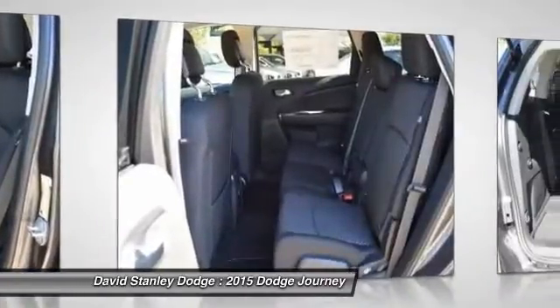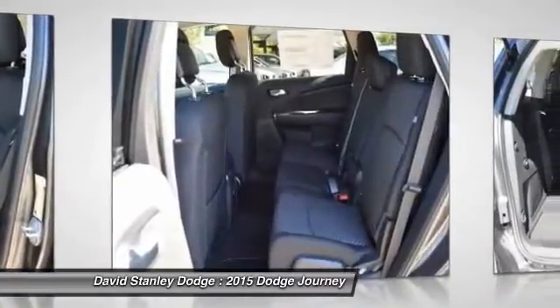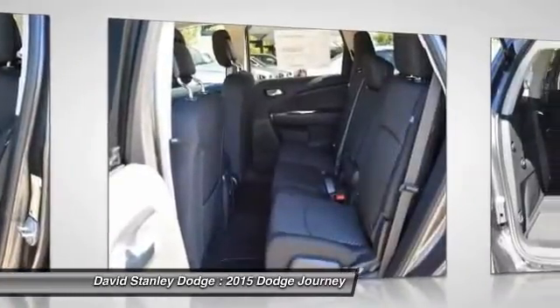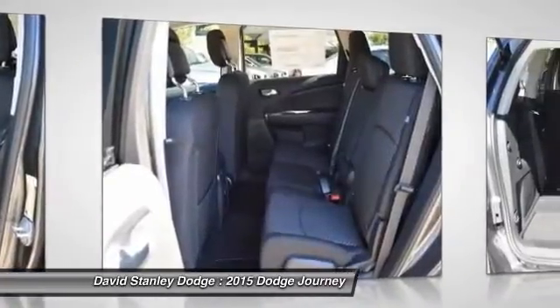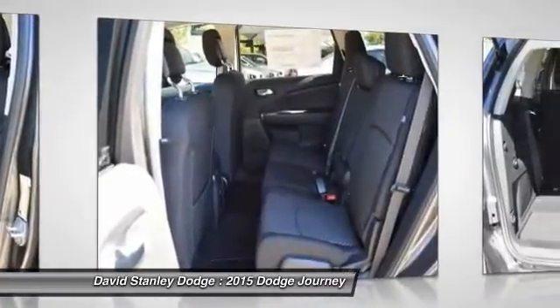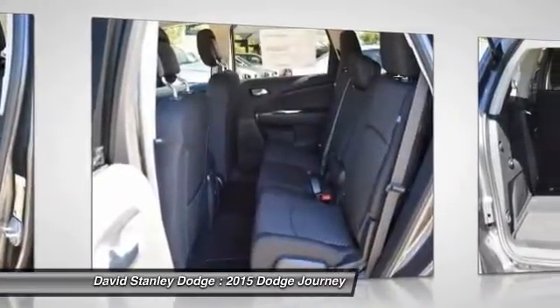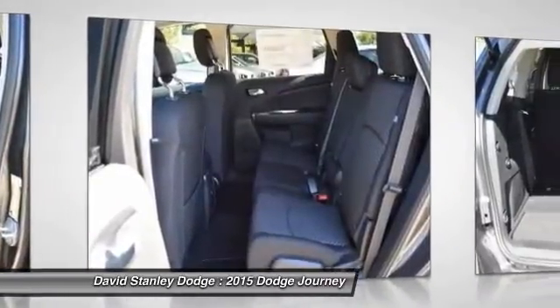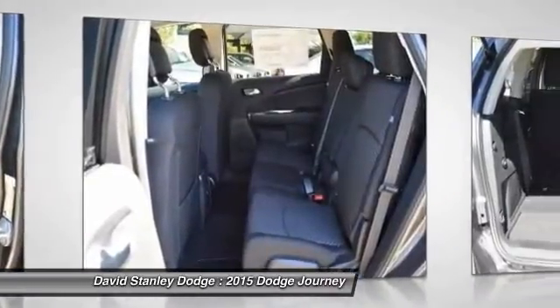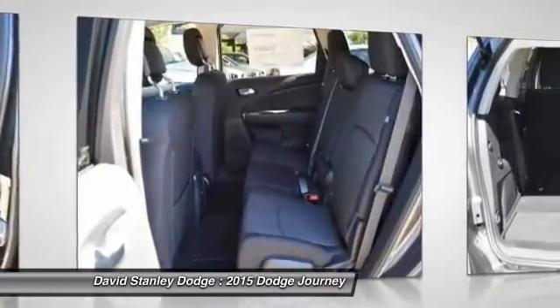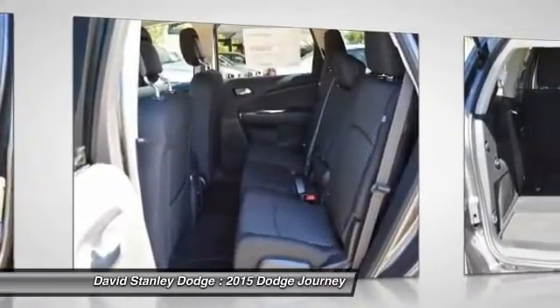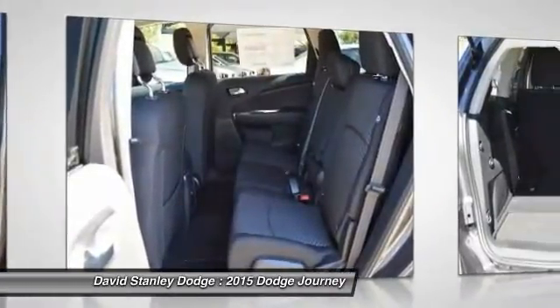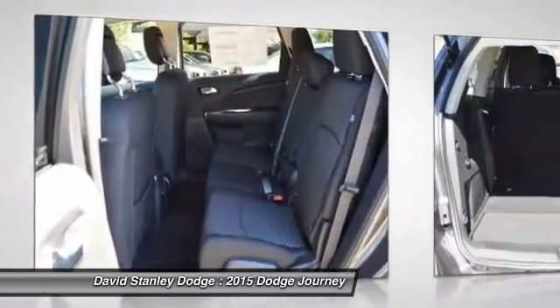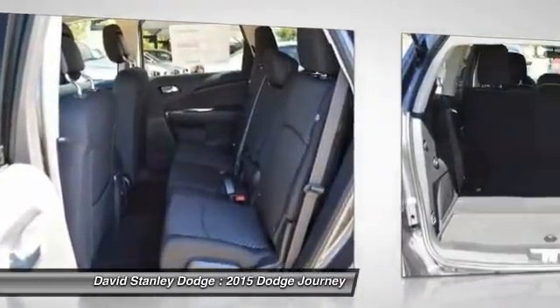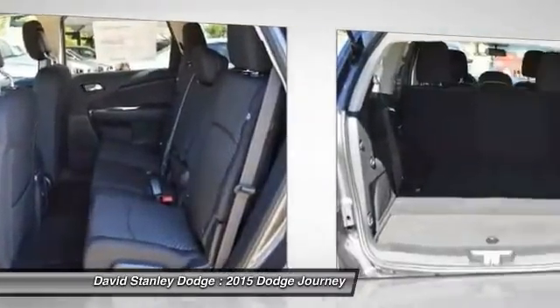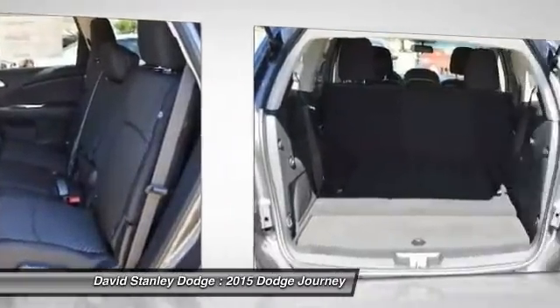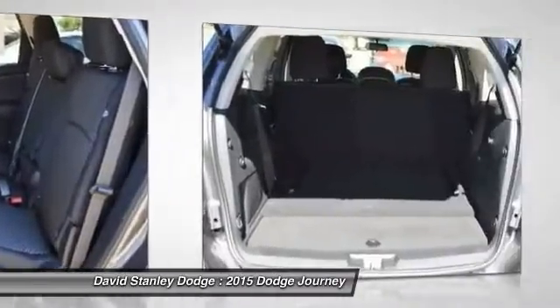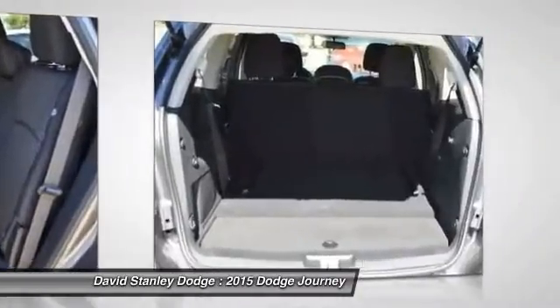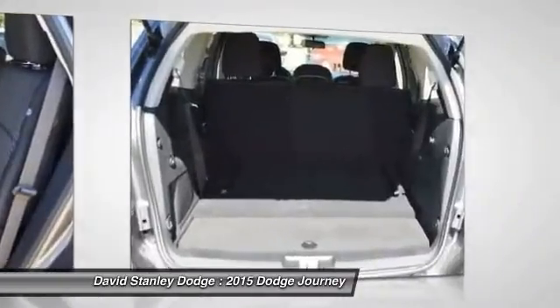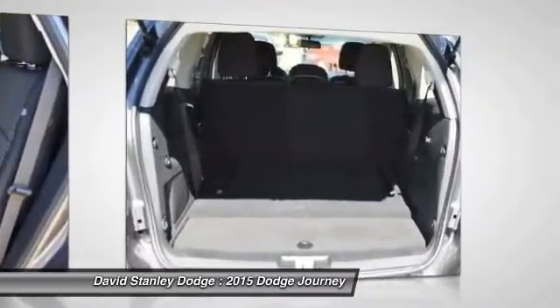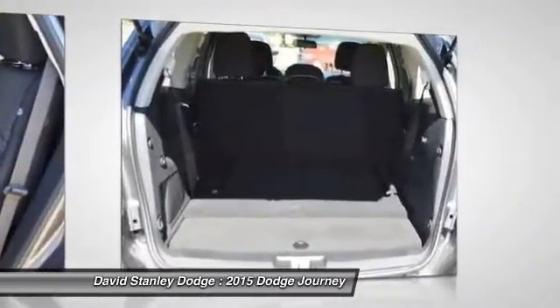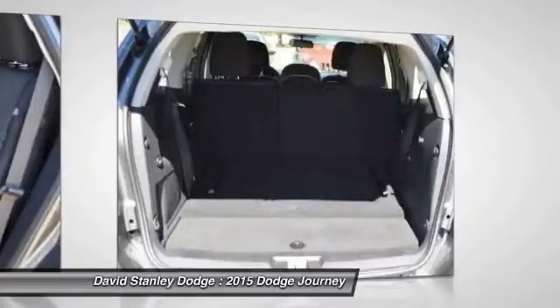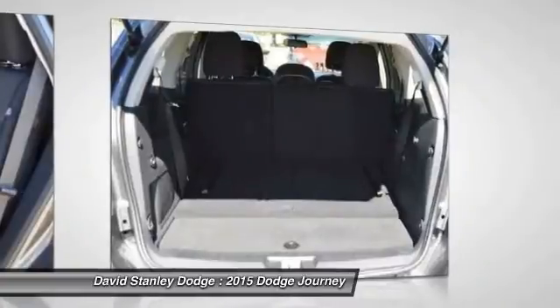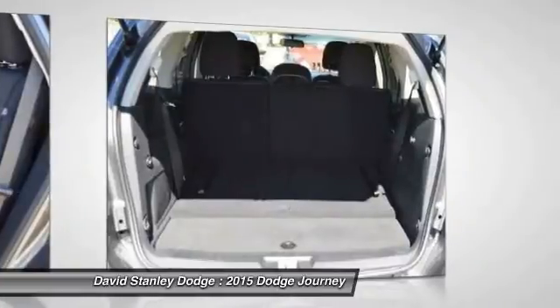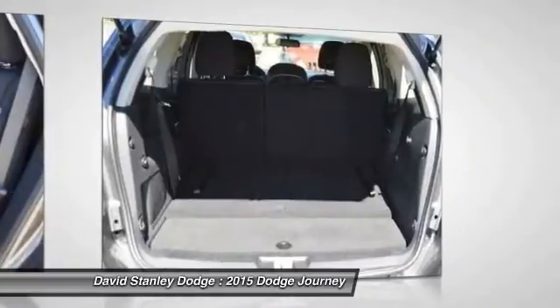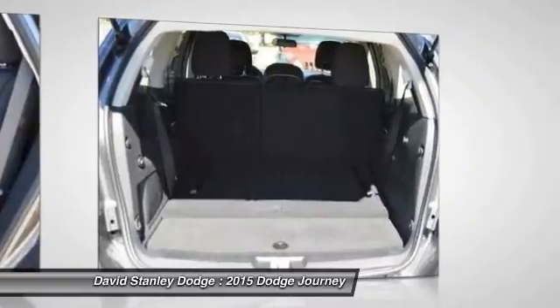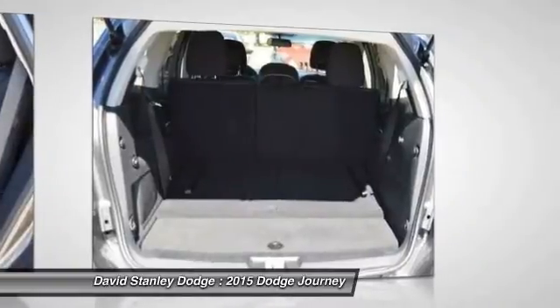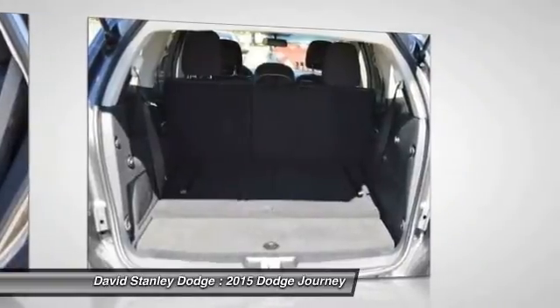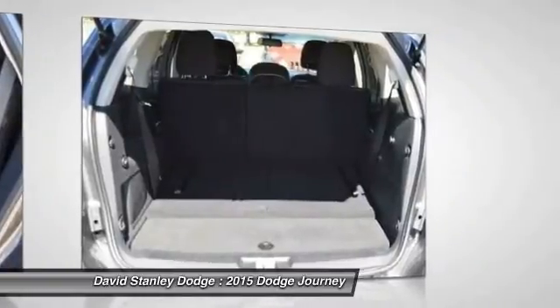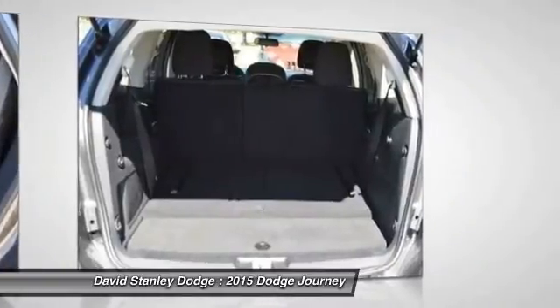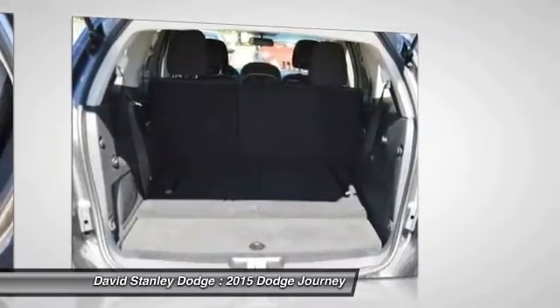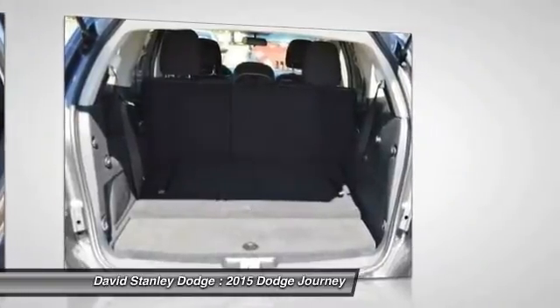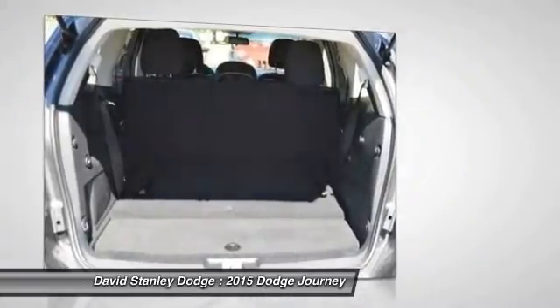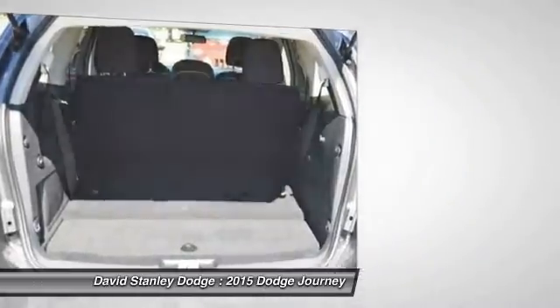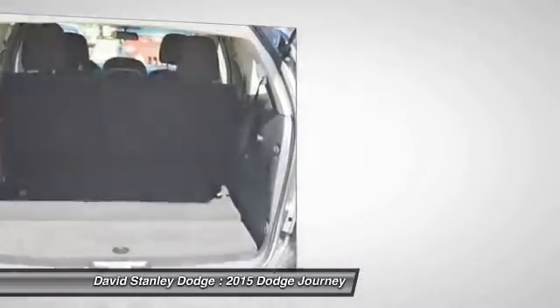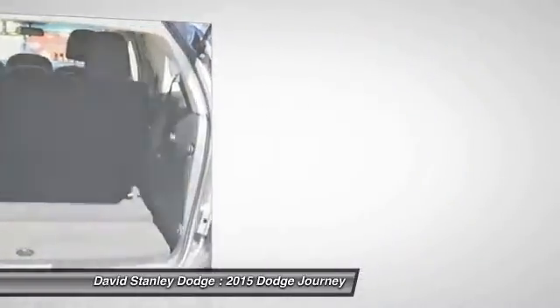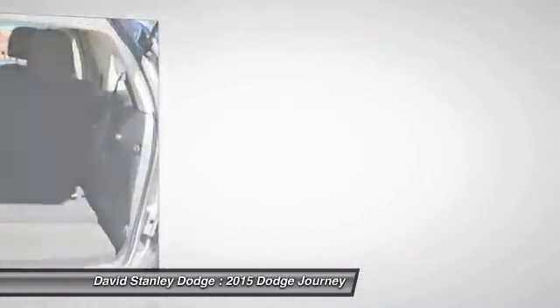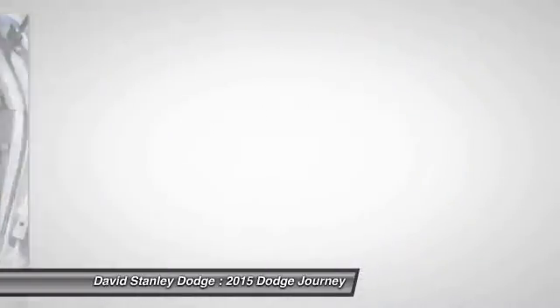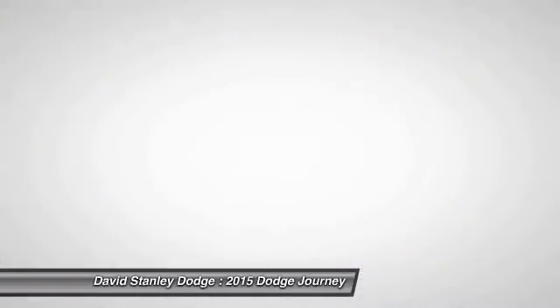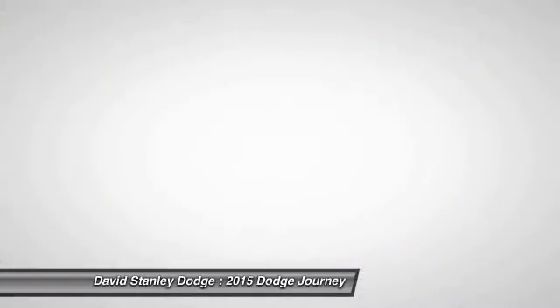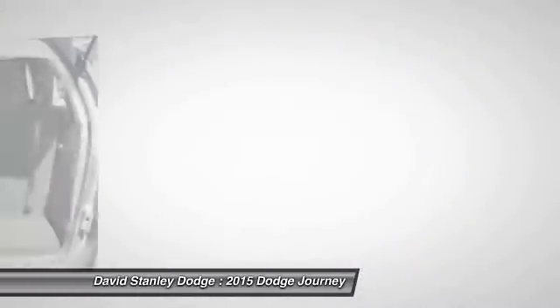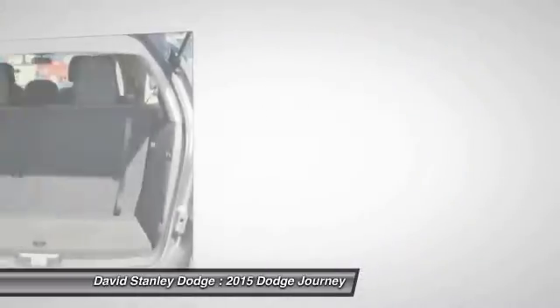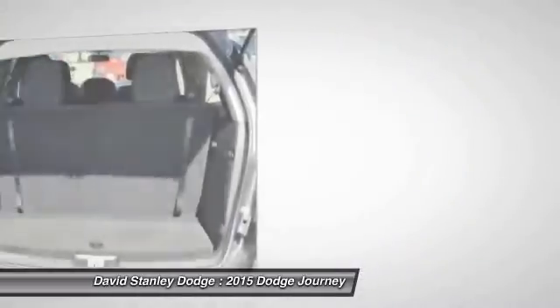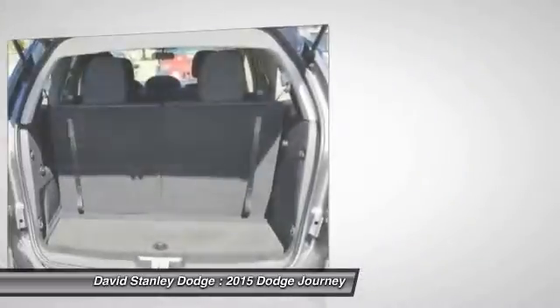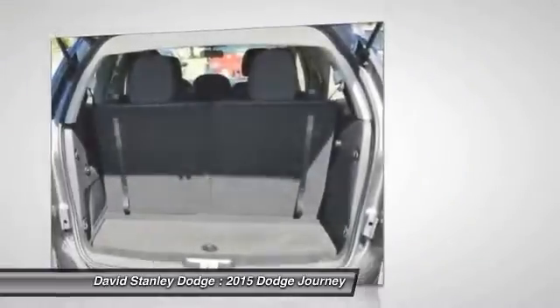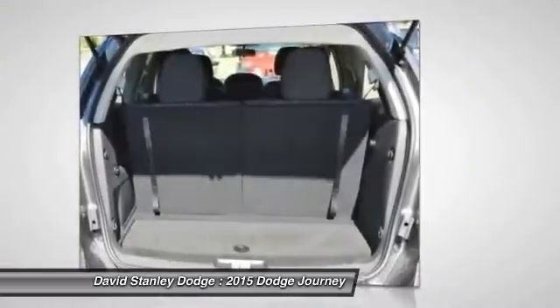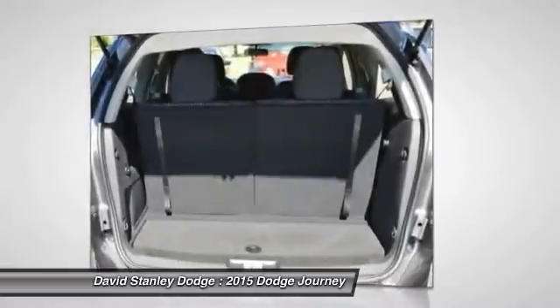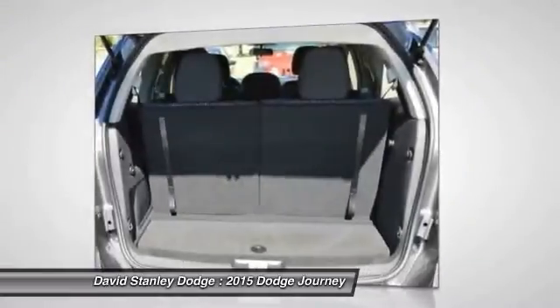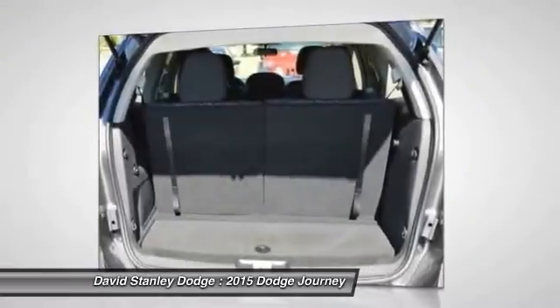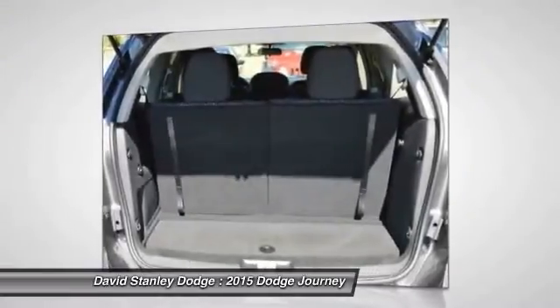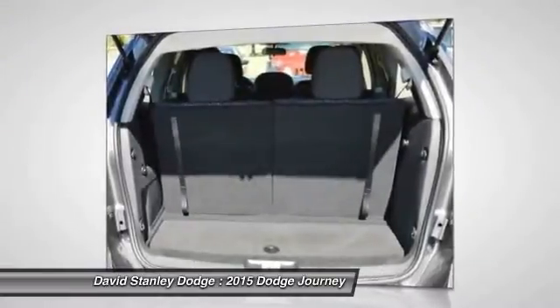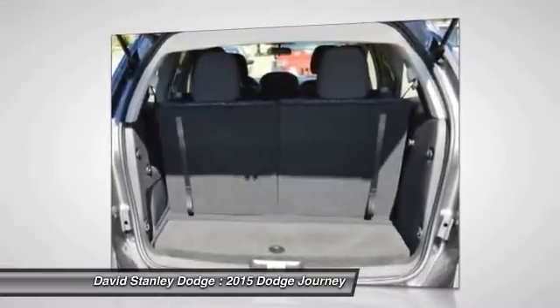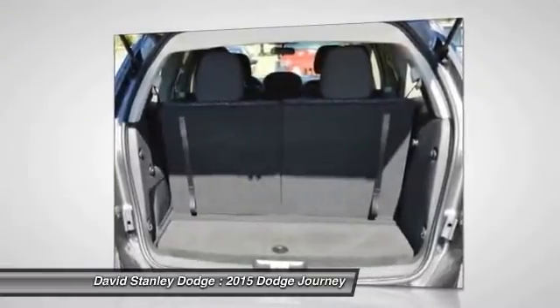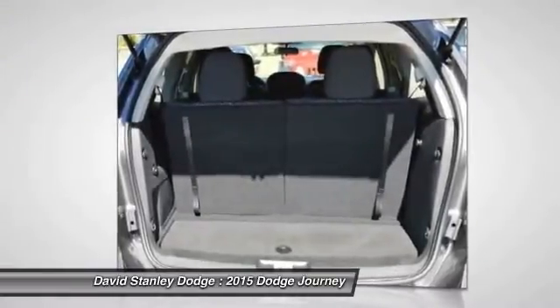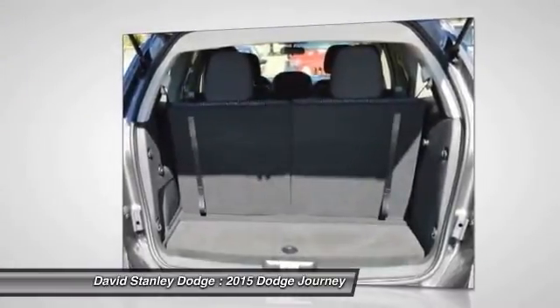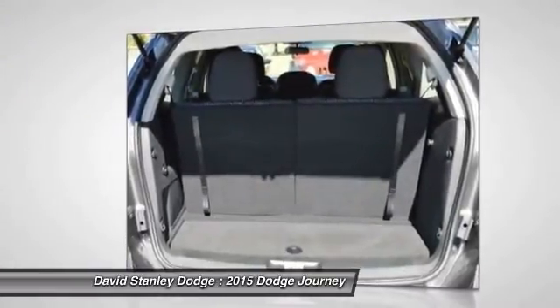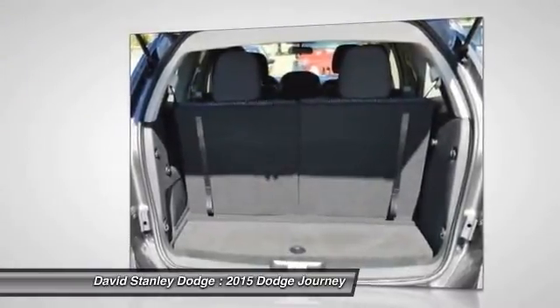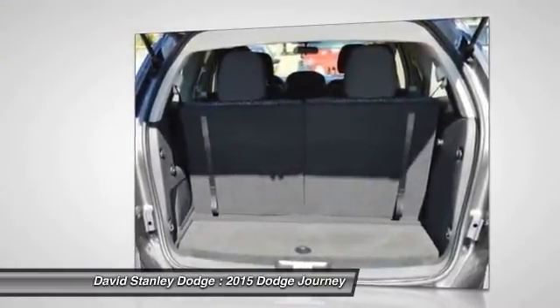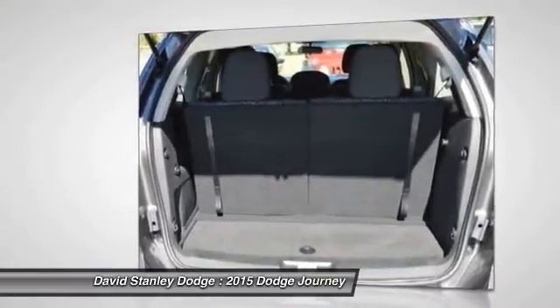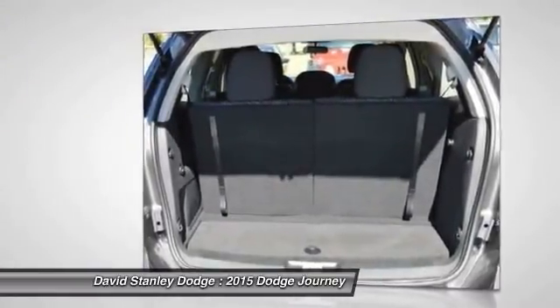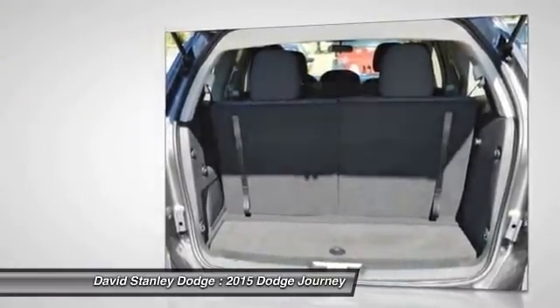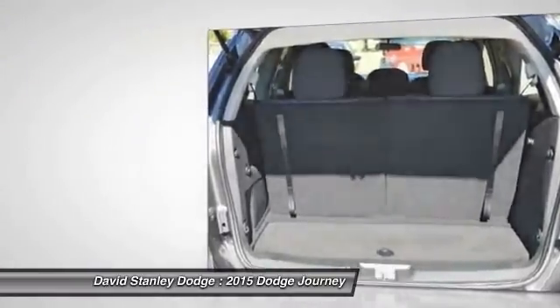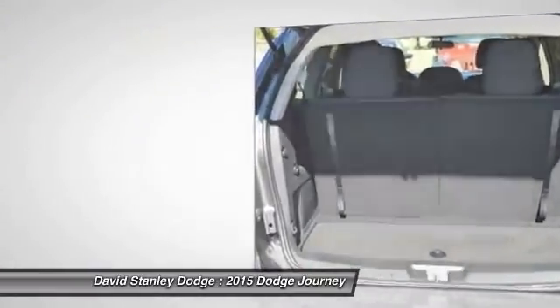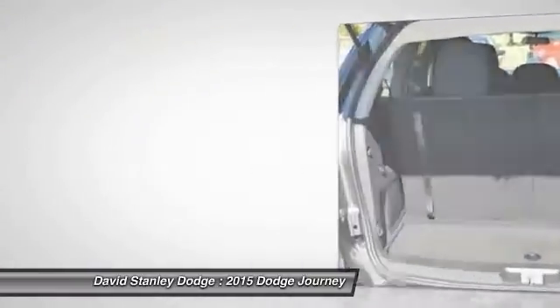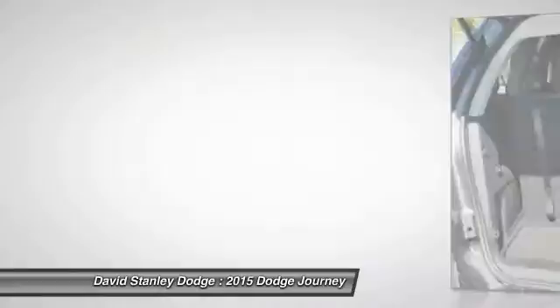Rear window defroster, power windows, electronic stability control, CD player, remote keyless entry.